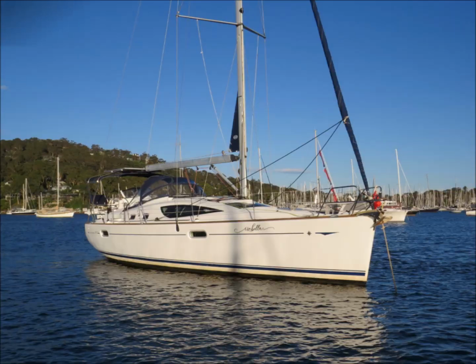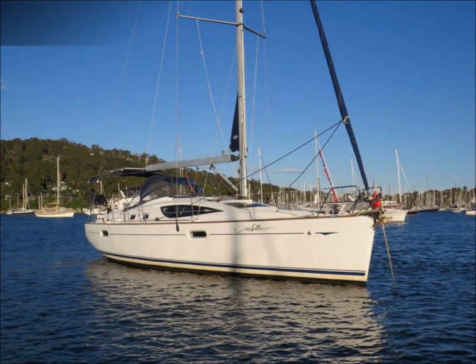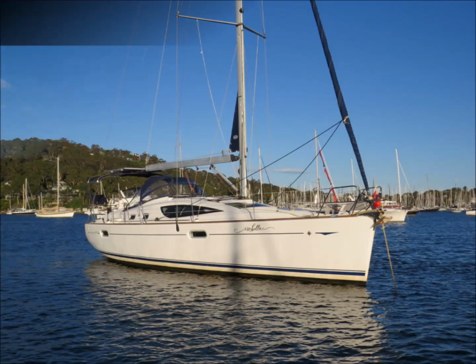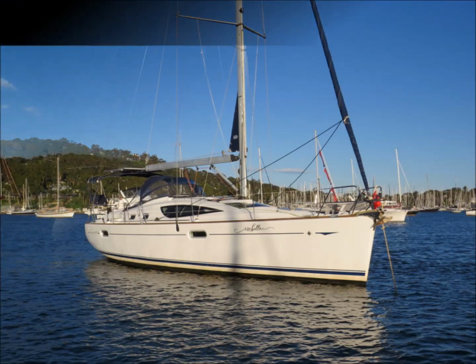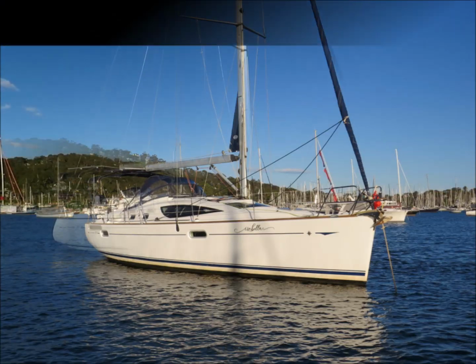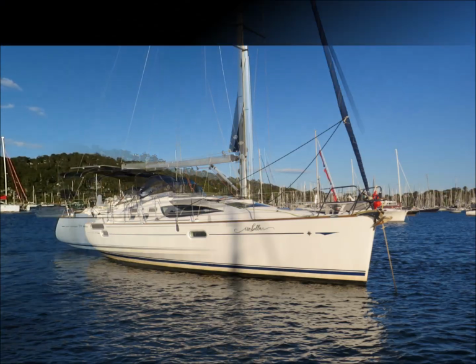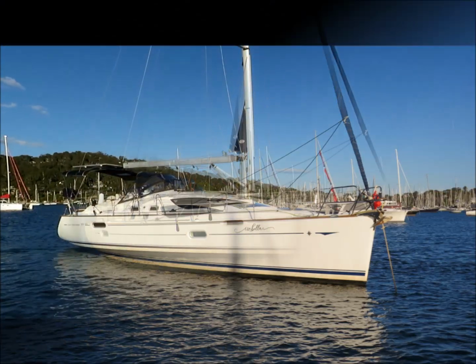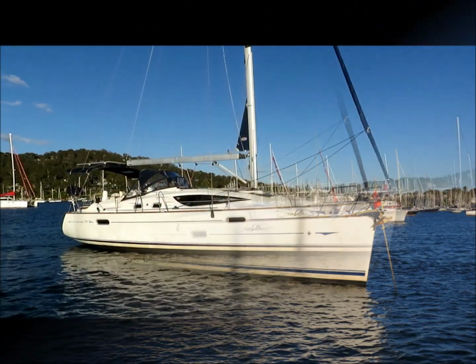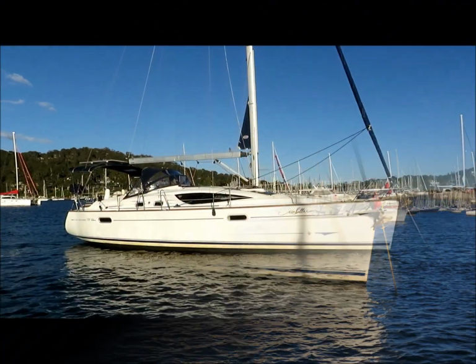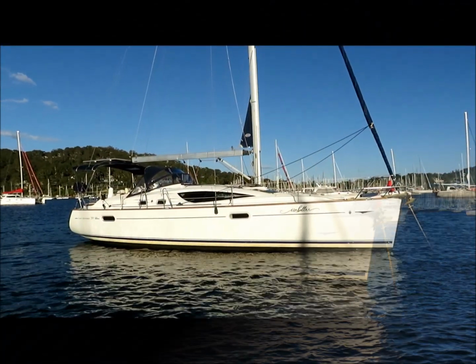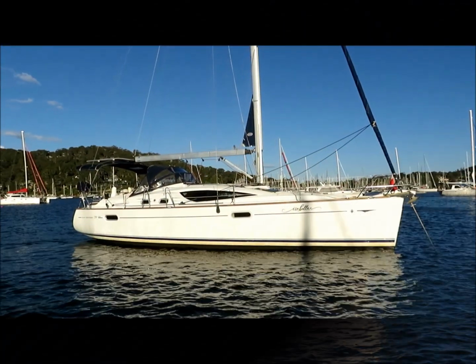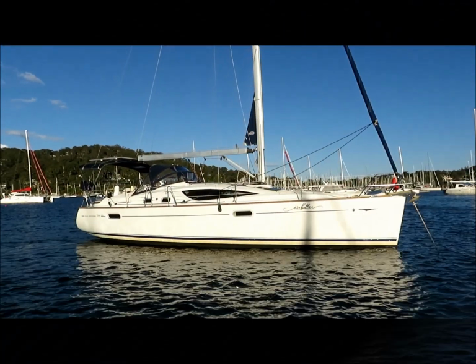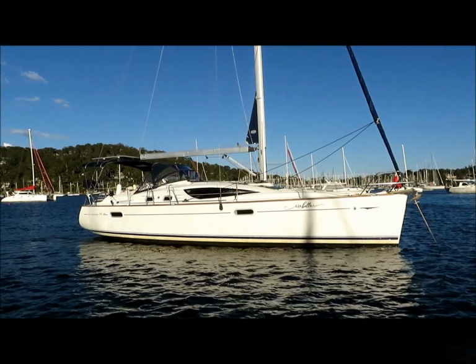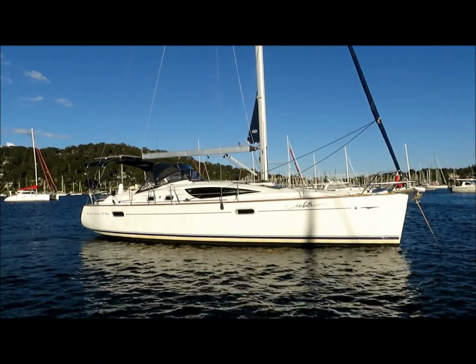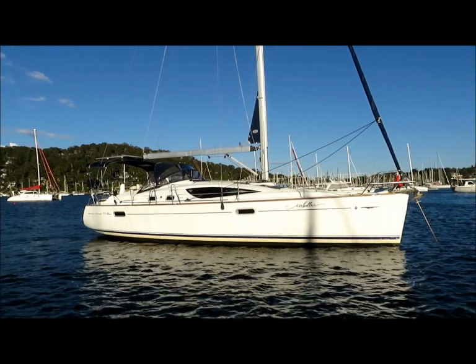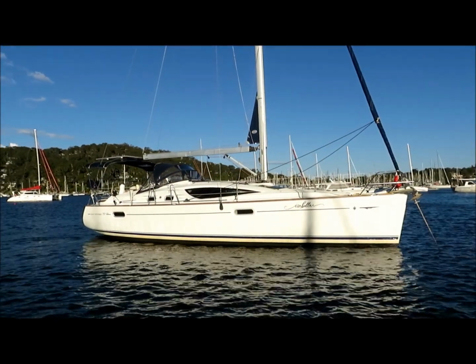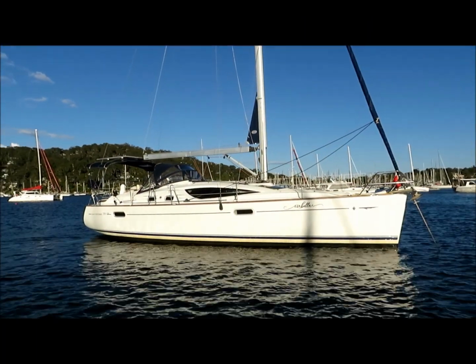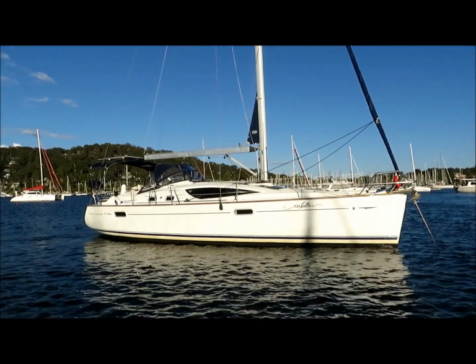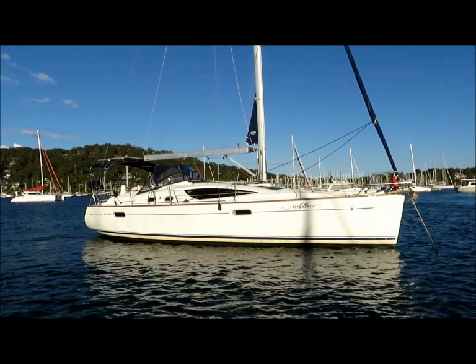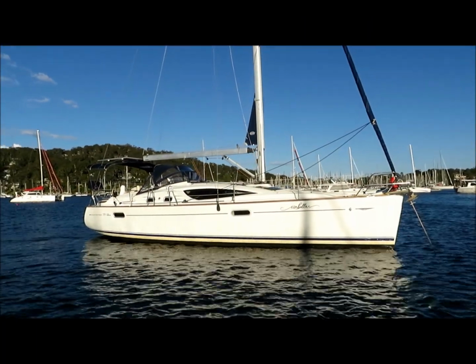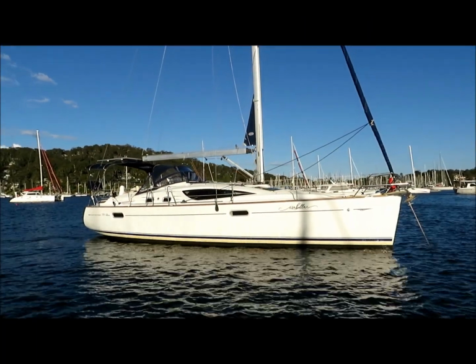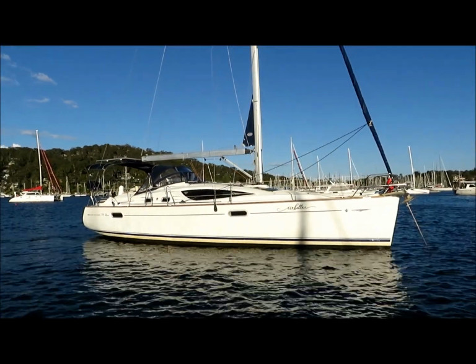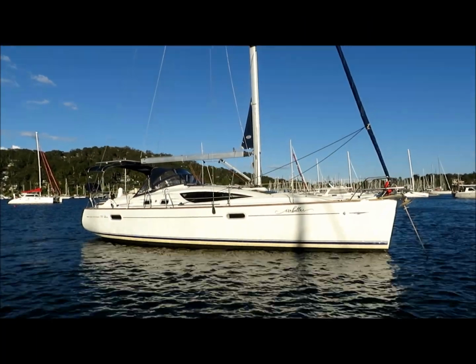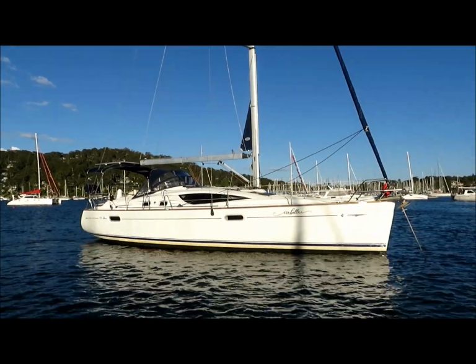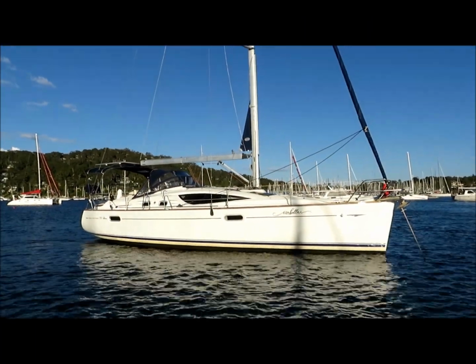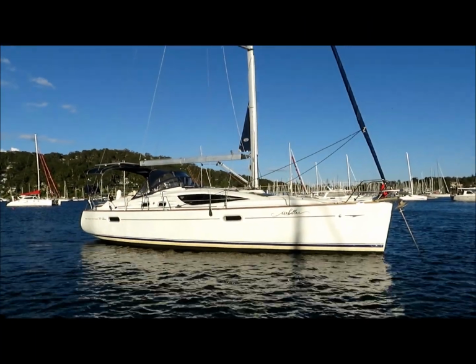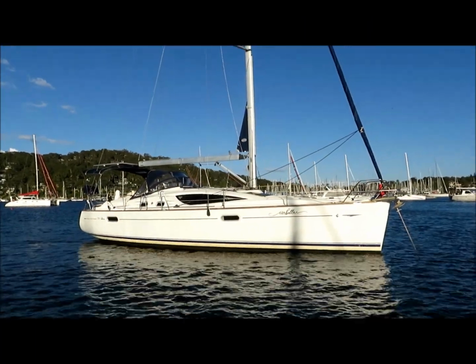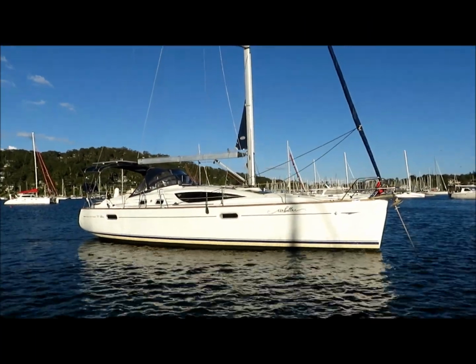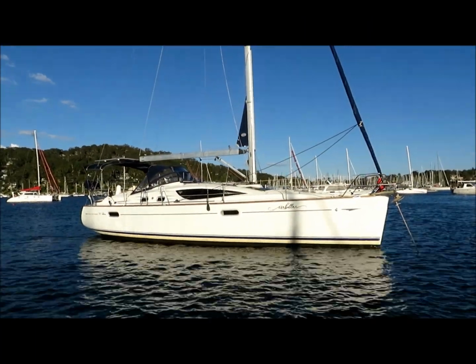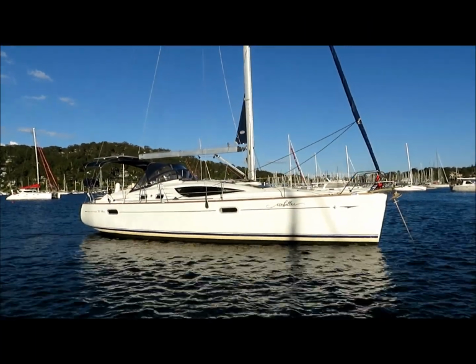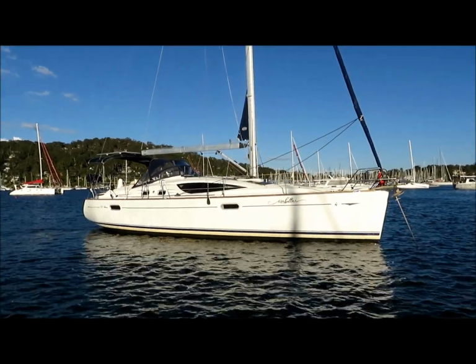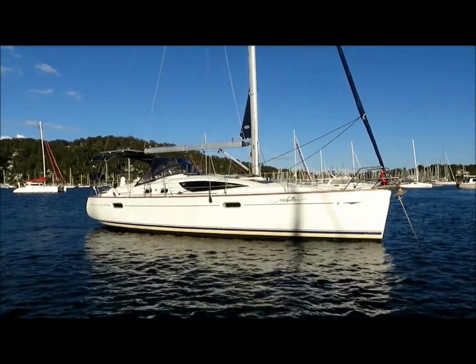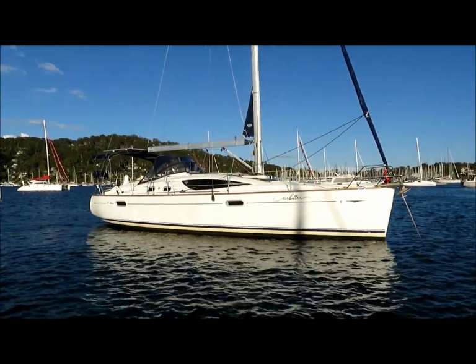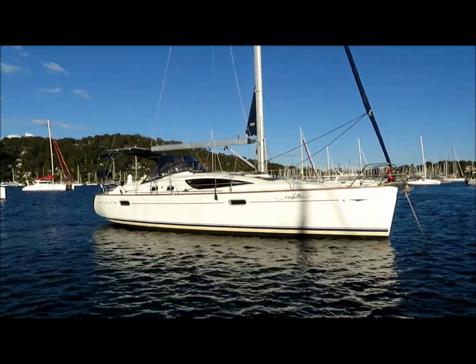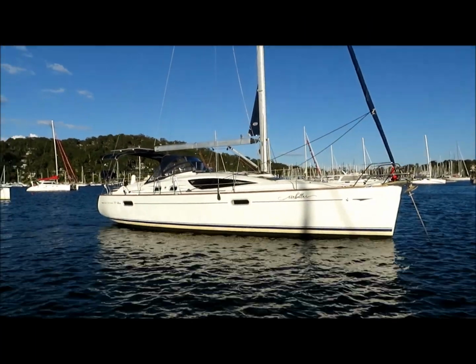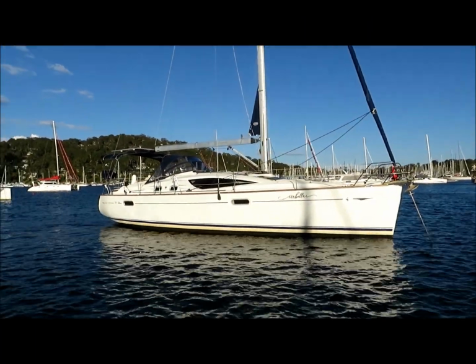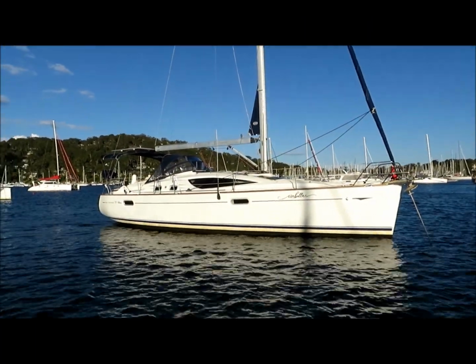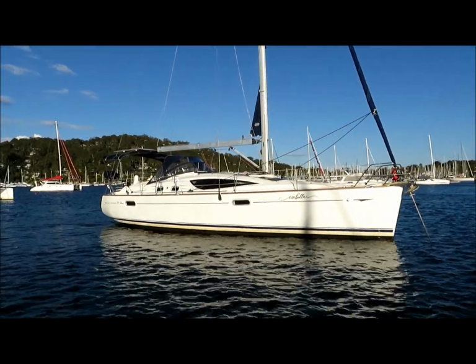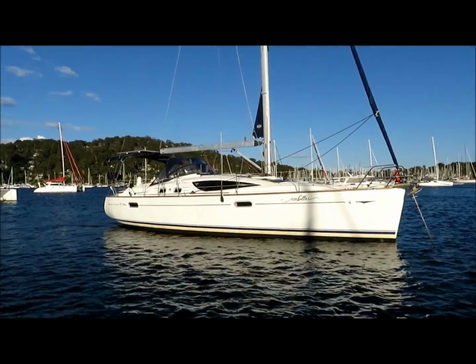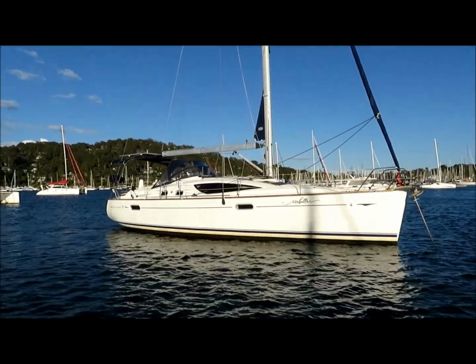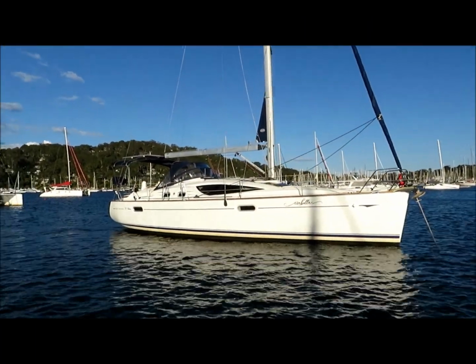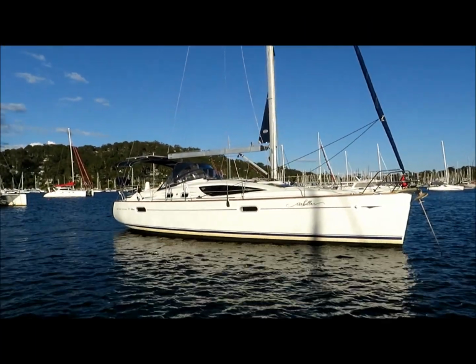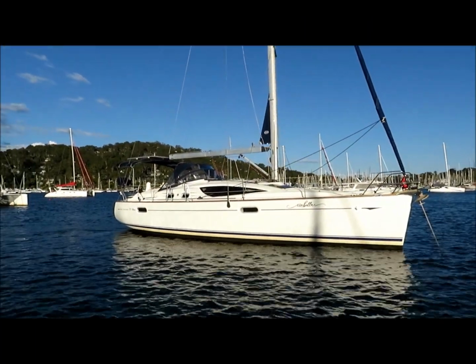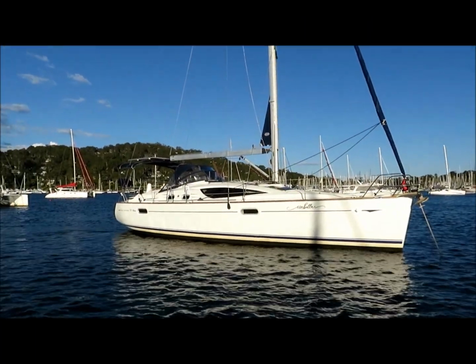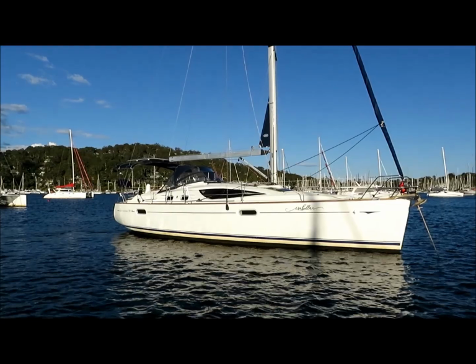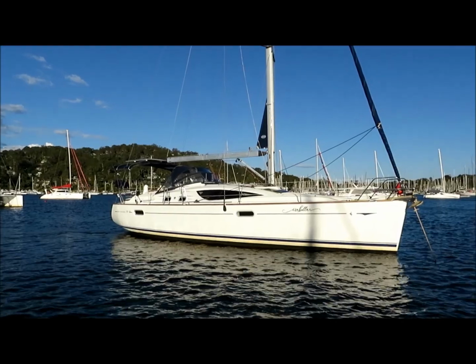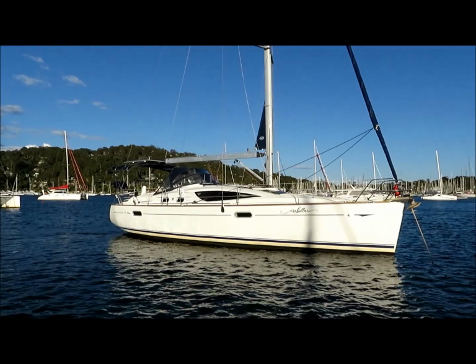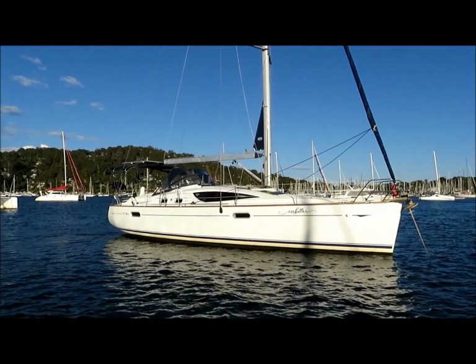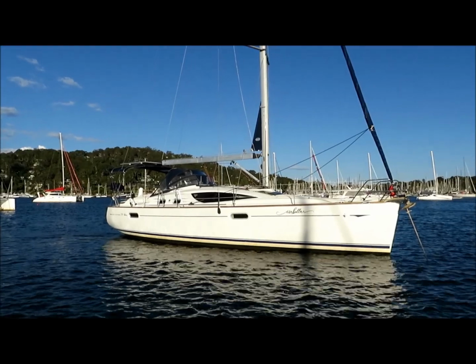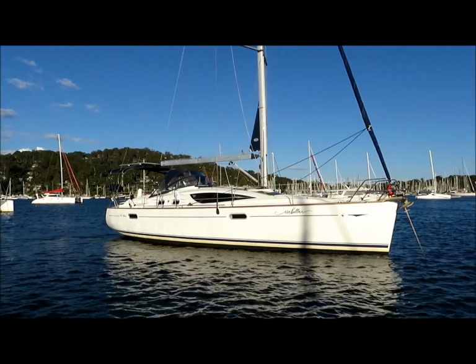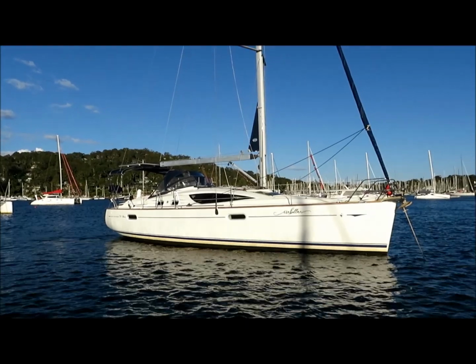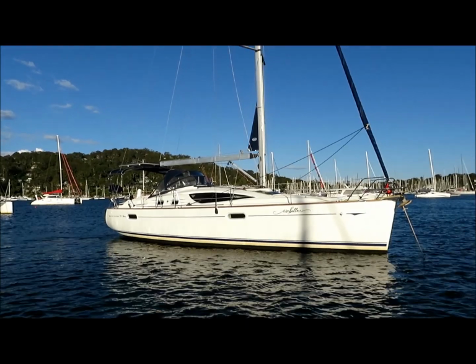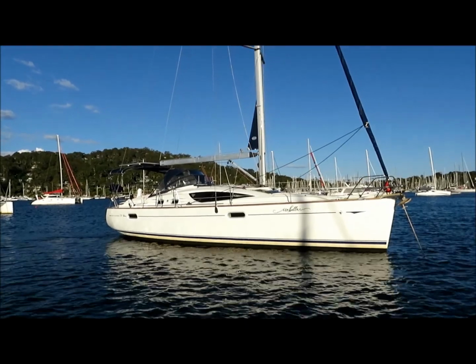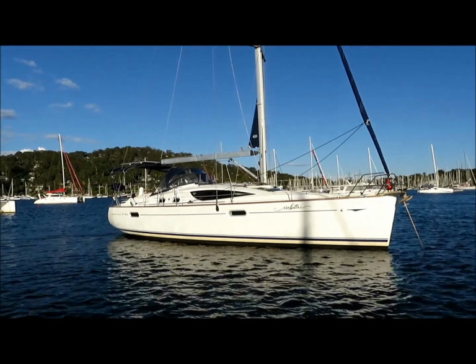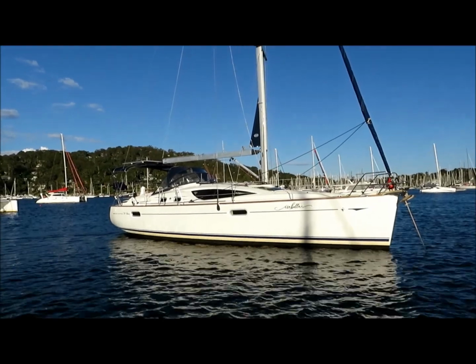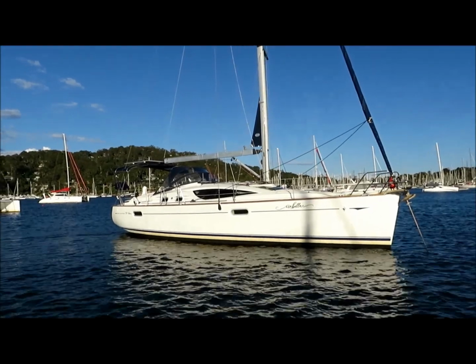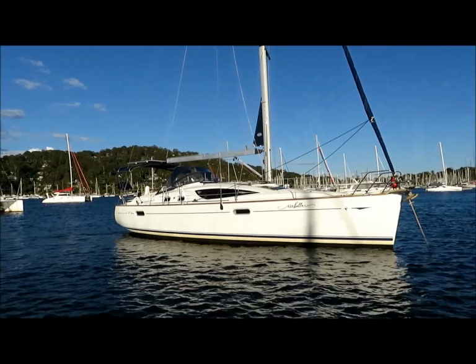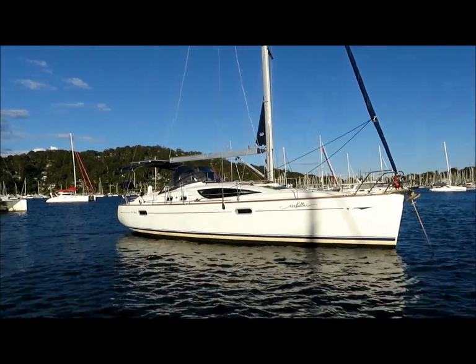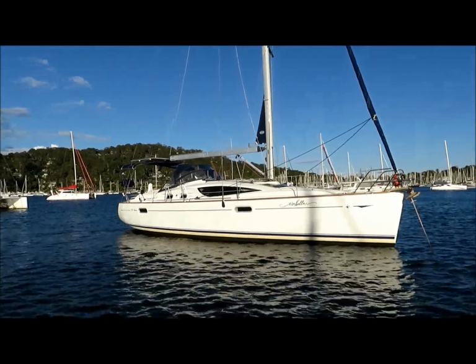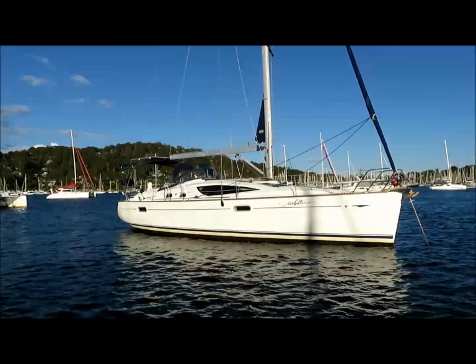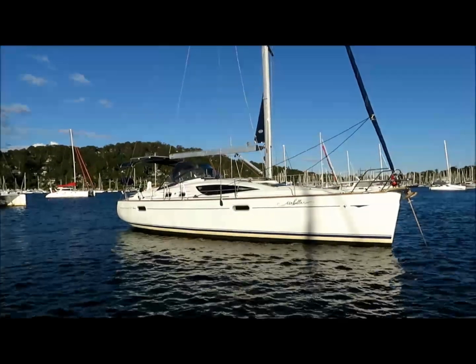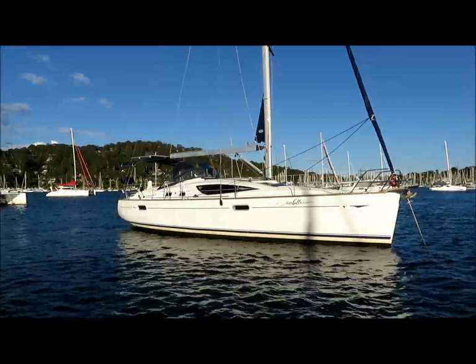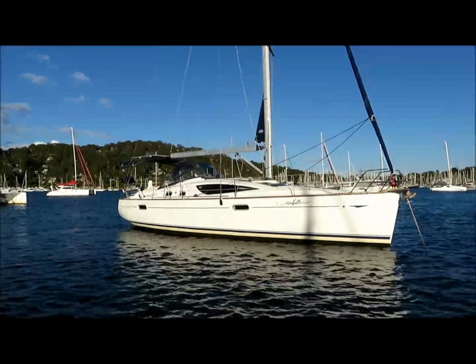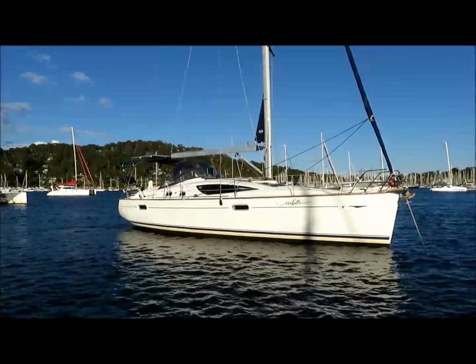Hi, this is Lee Condell from Performance Boating and today I'm showing you over a 39 deck saloon called Isabella.